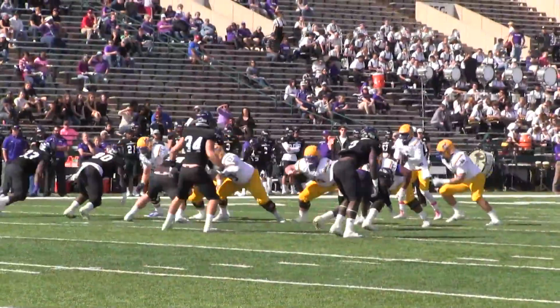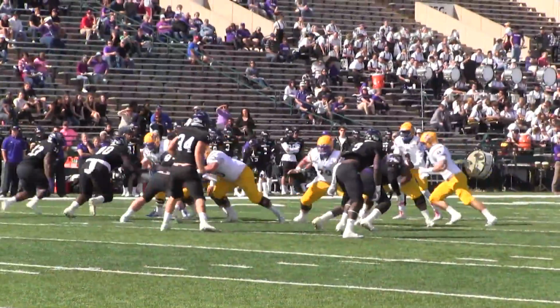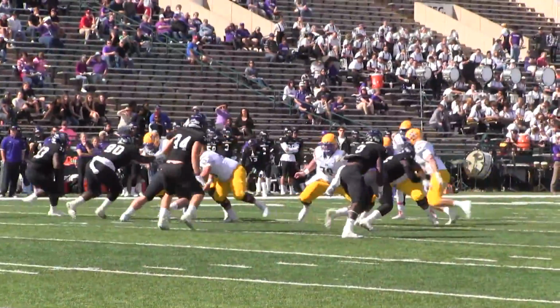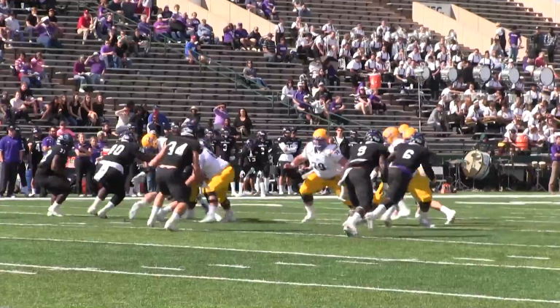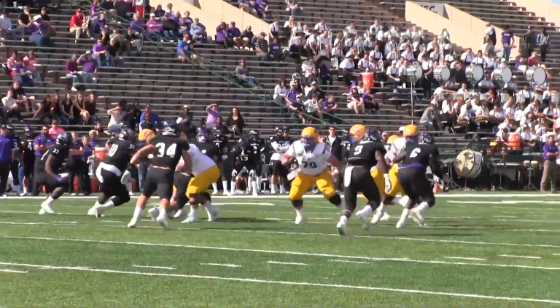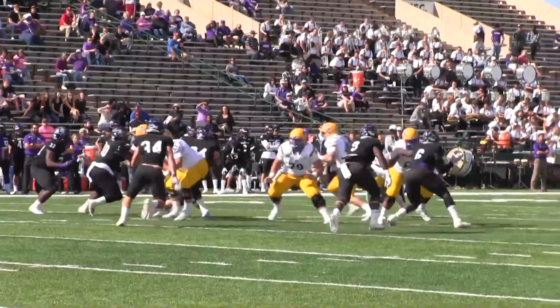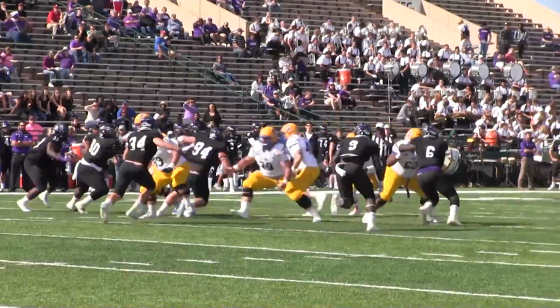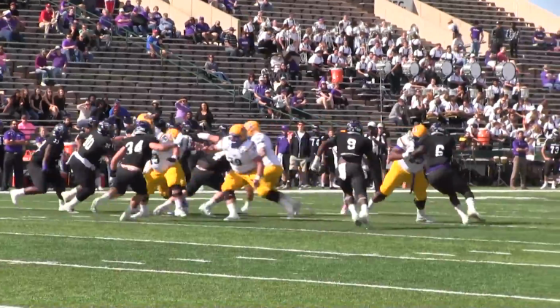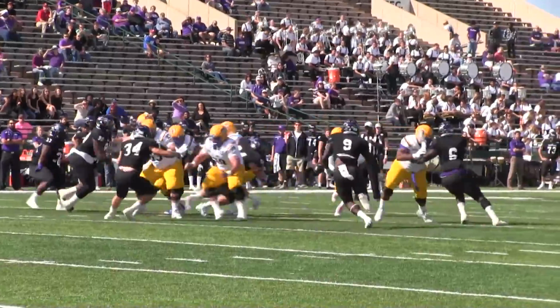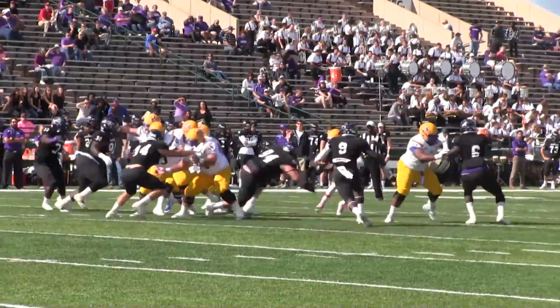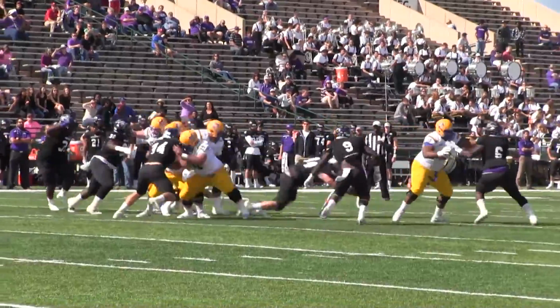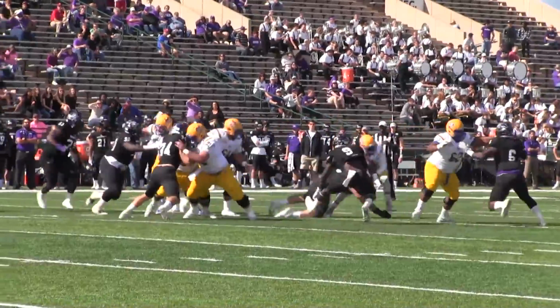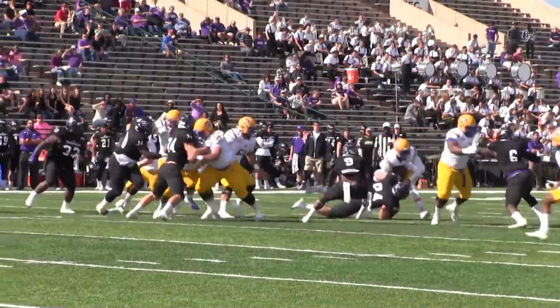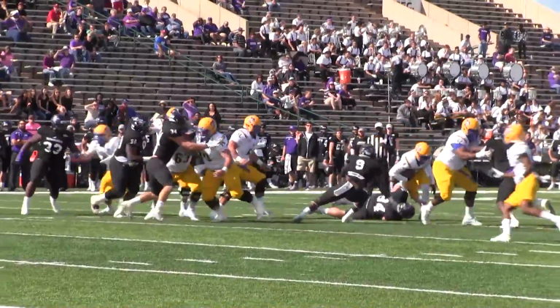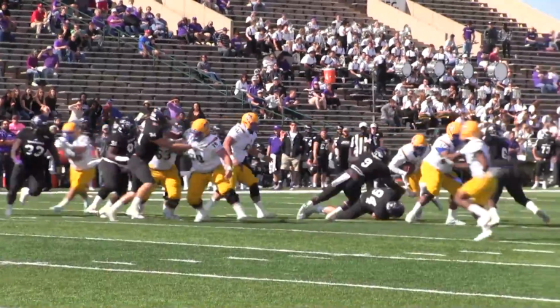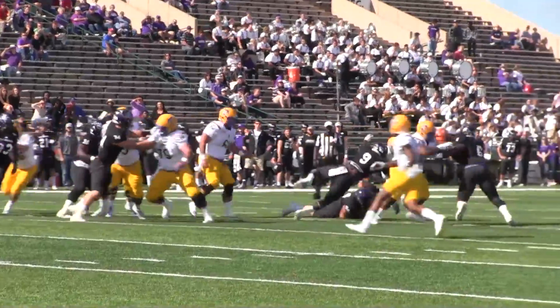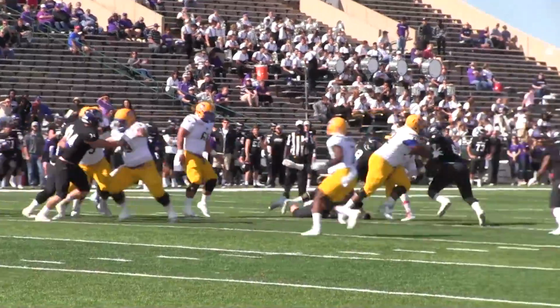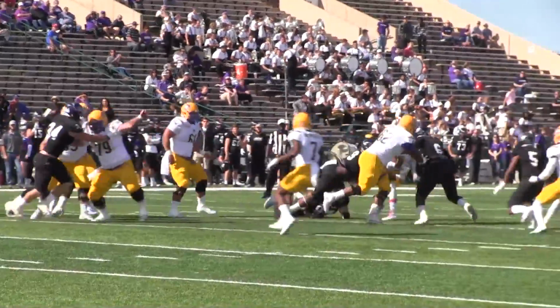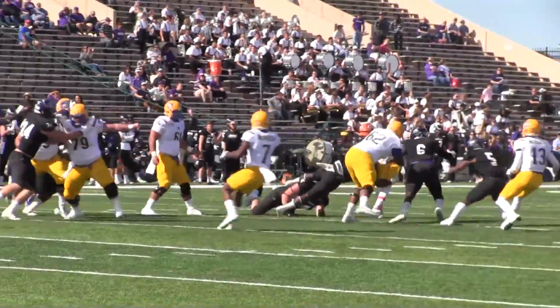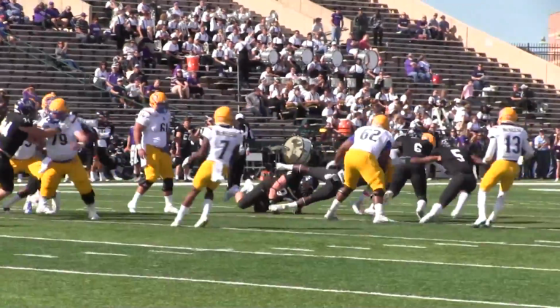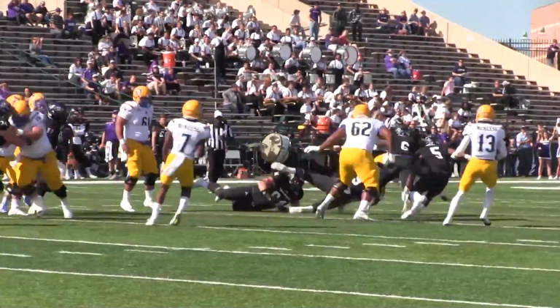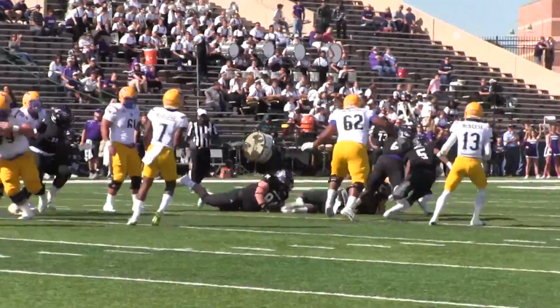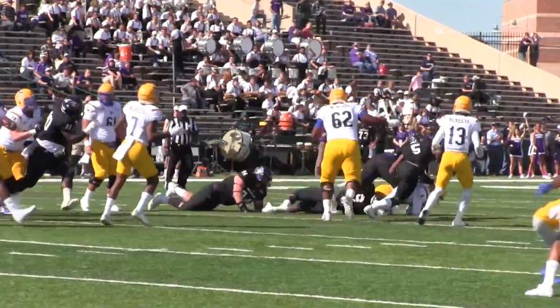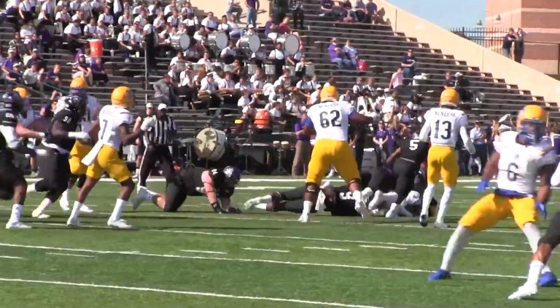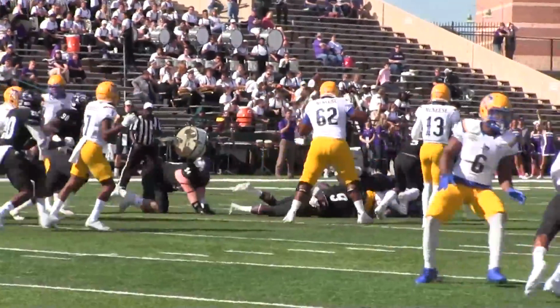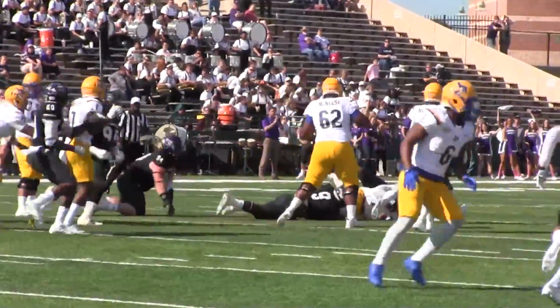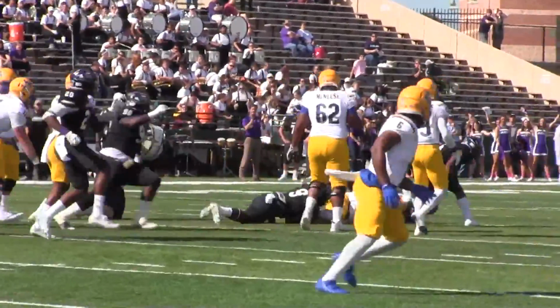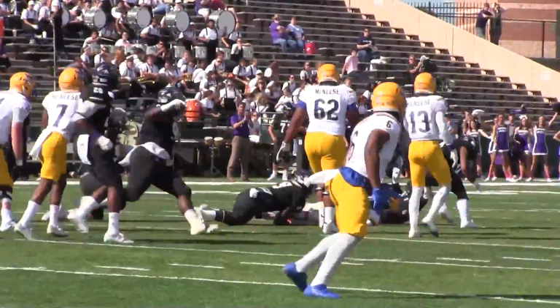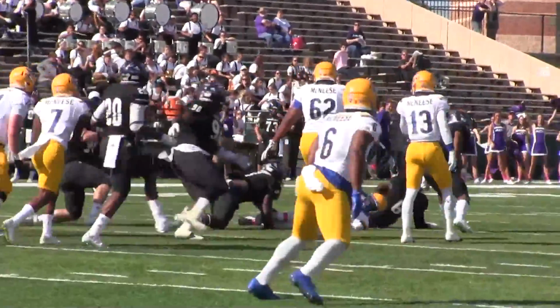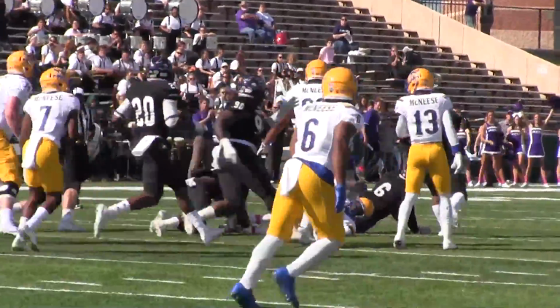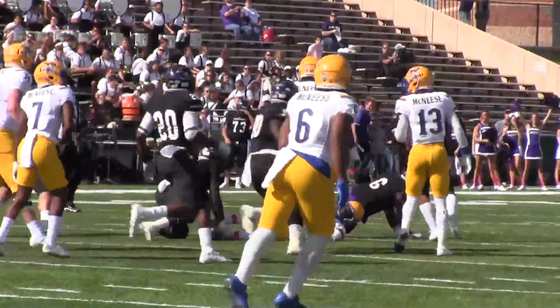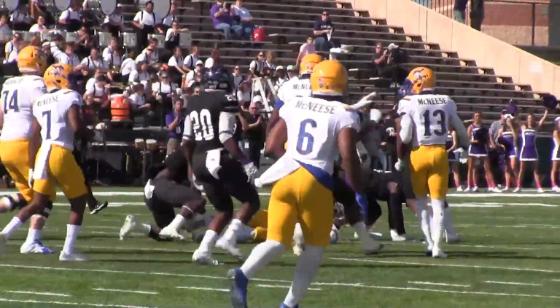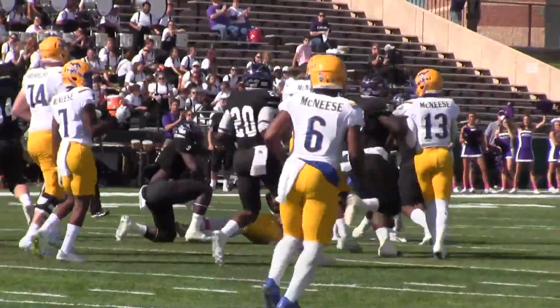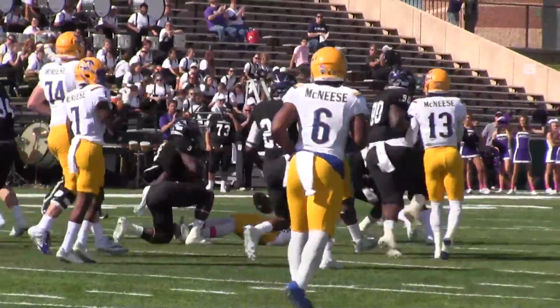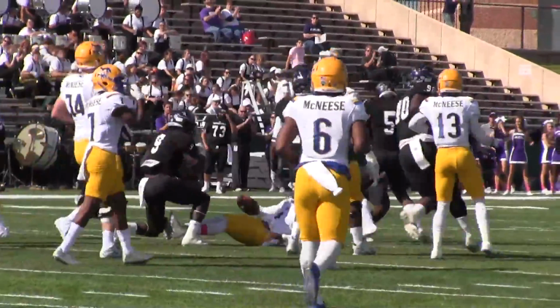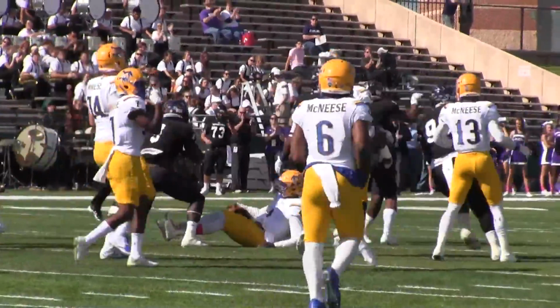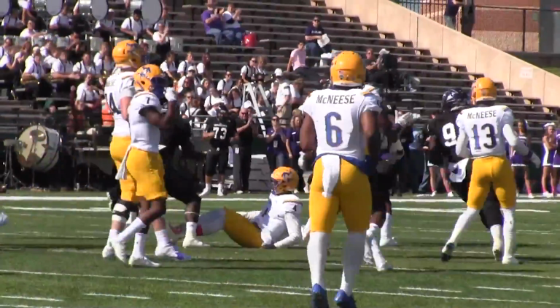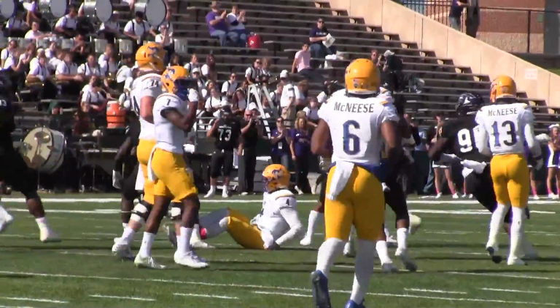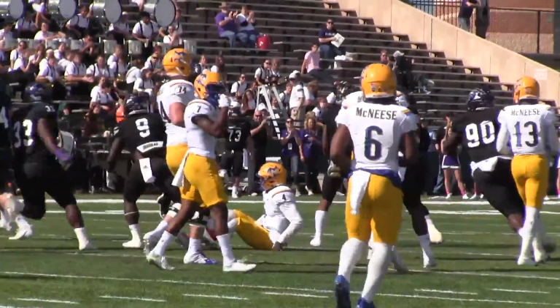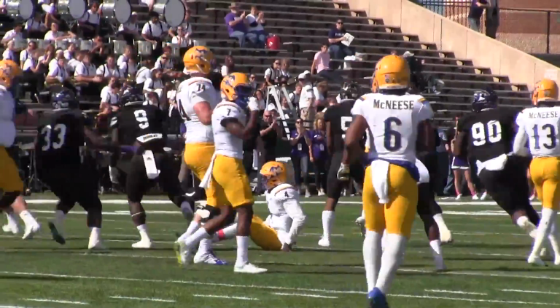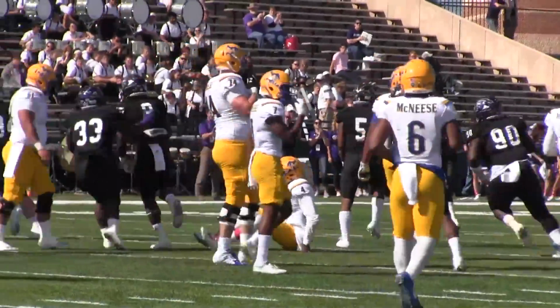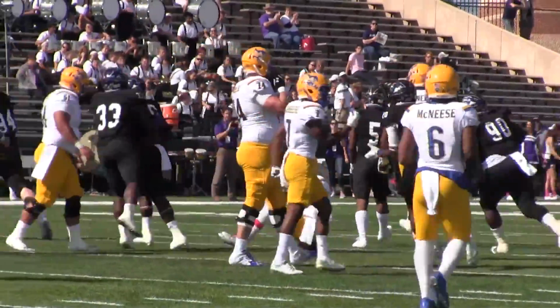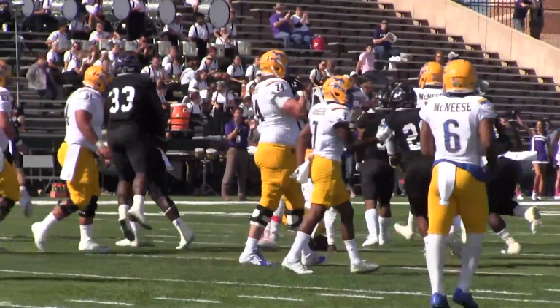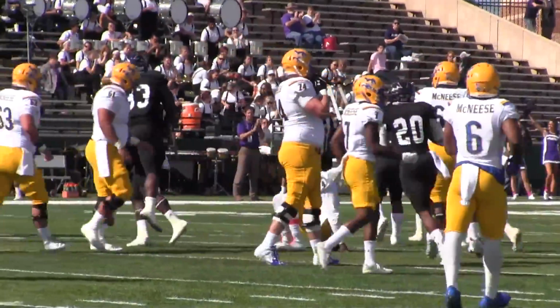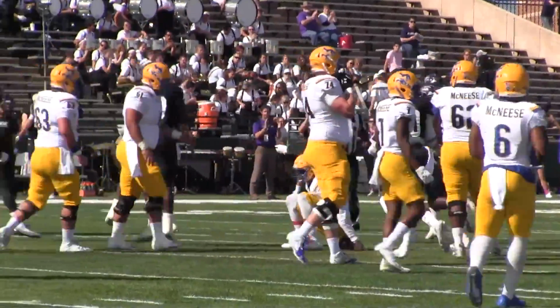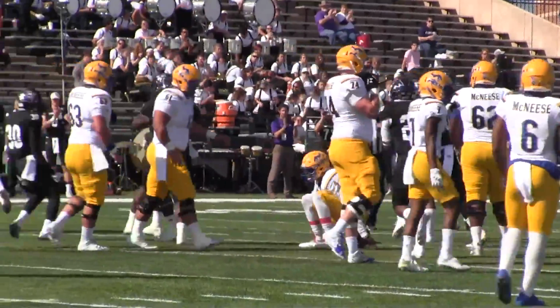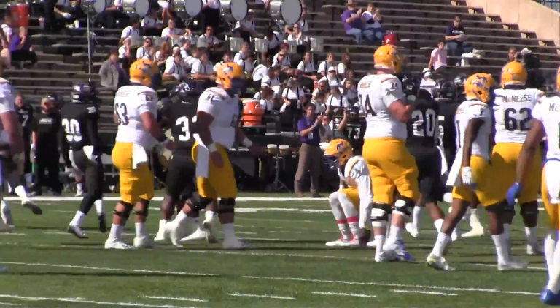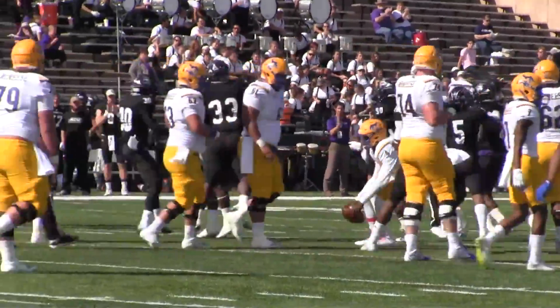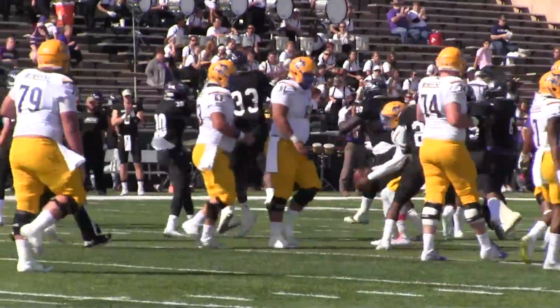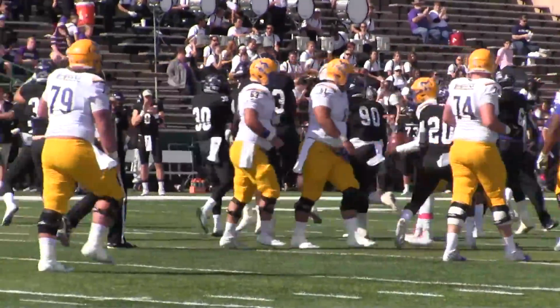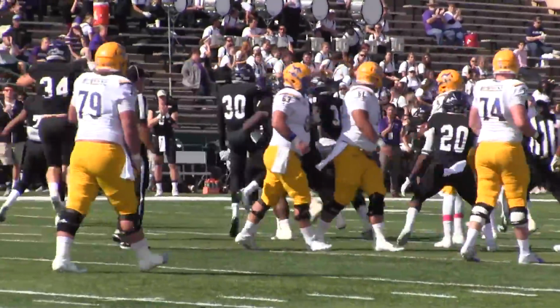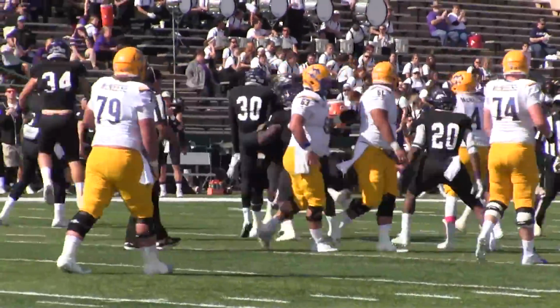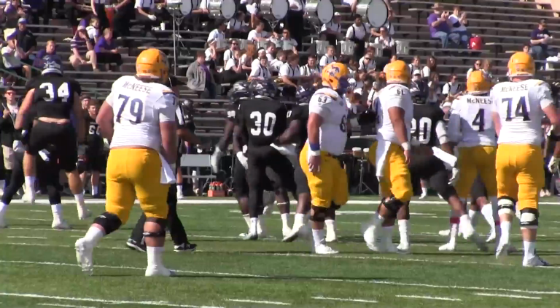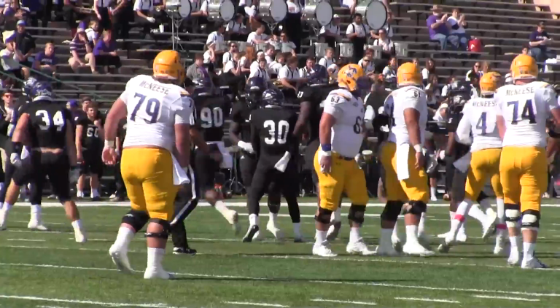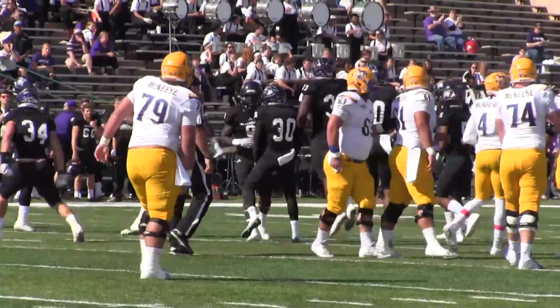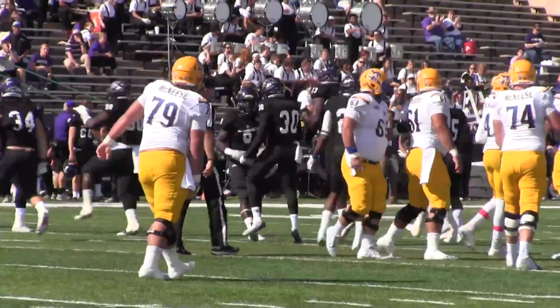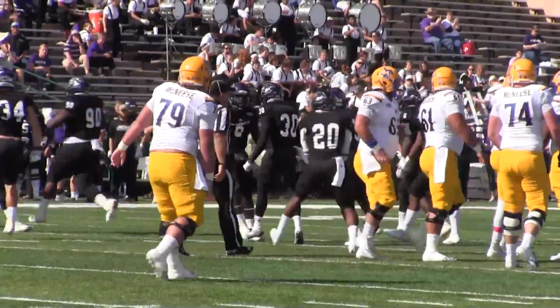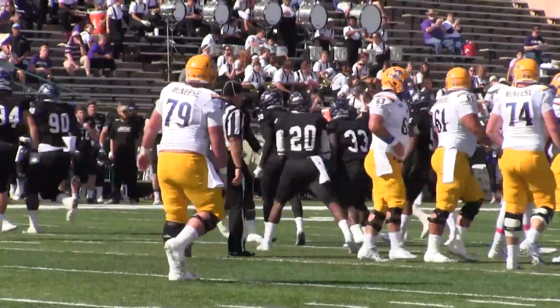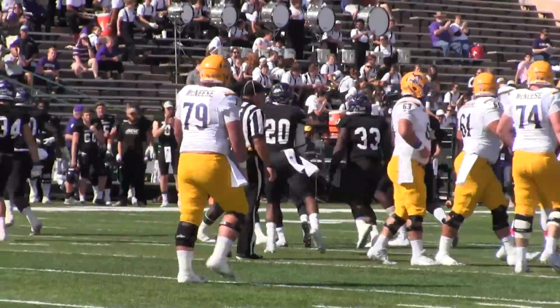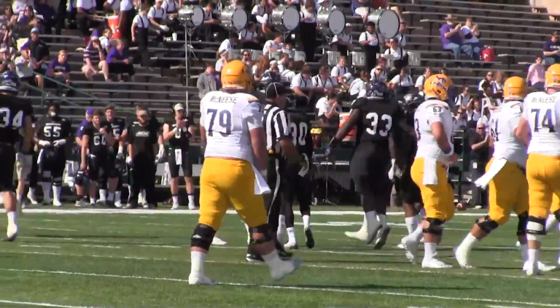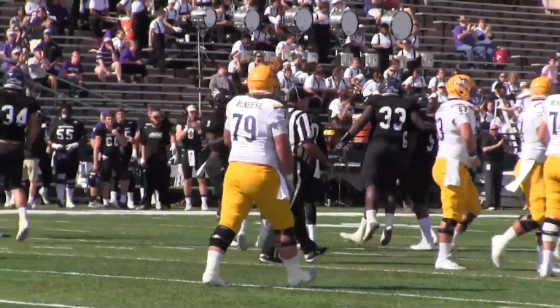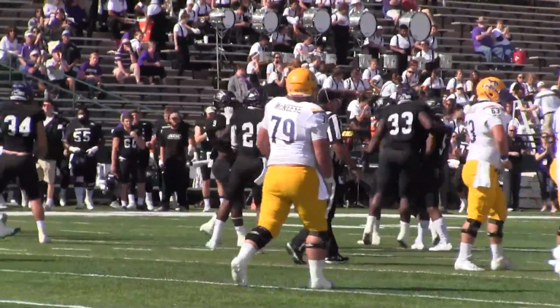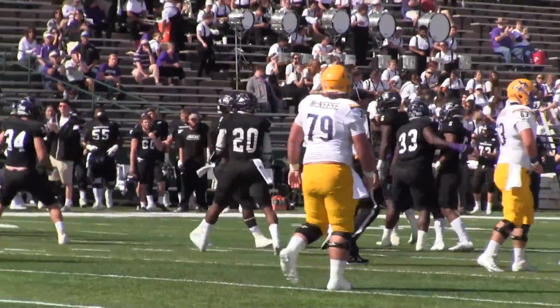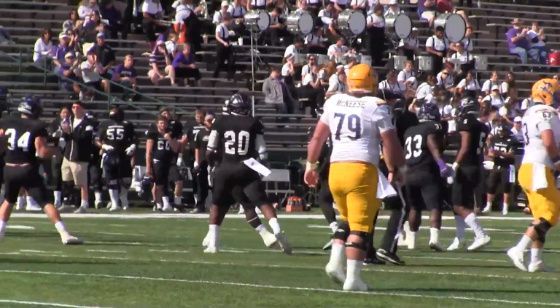Takes the snap, he's gonna run it himself. He's gonna be hit and stopped backwards. Josh Blum got him first. It's a loss of three.